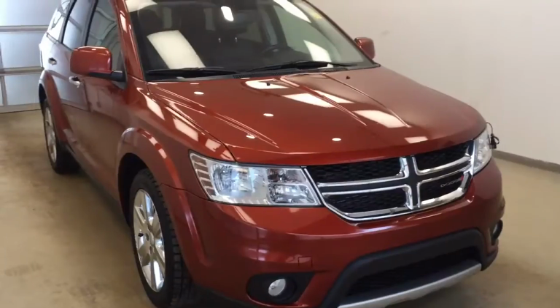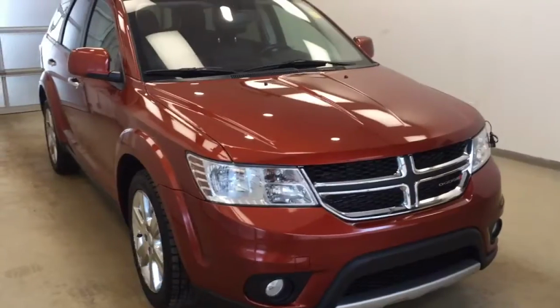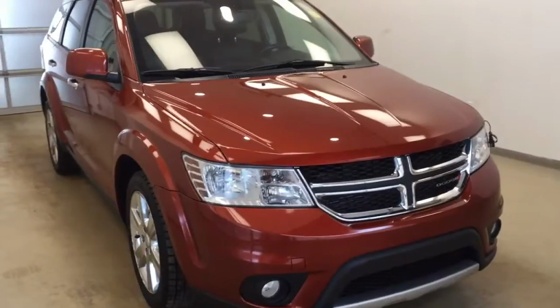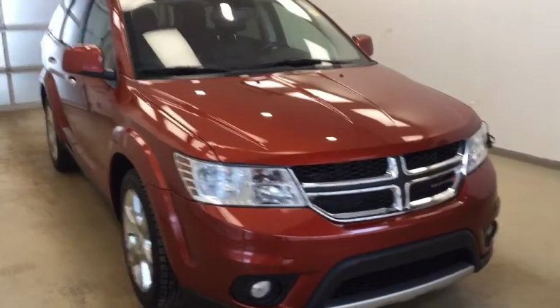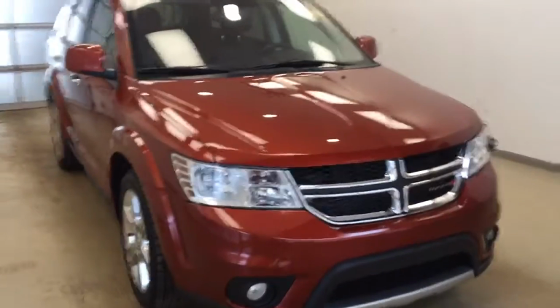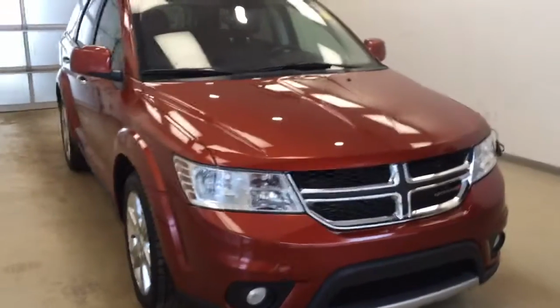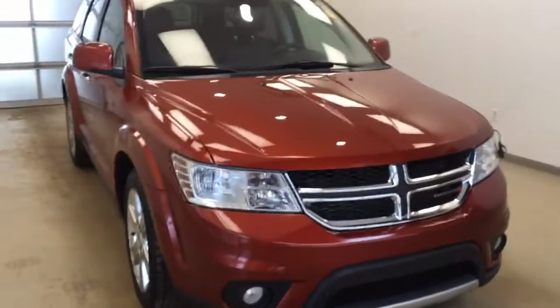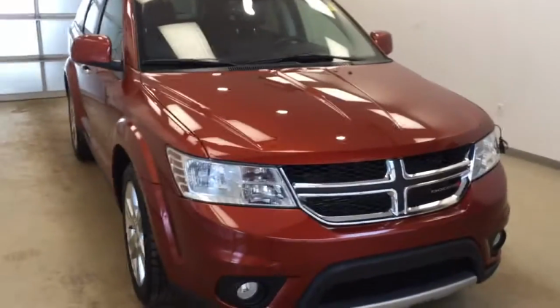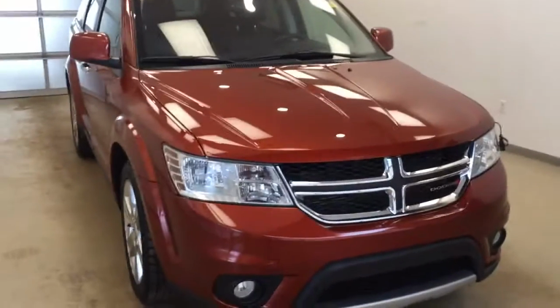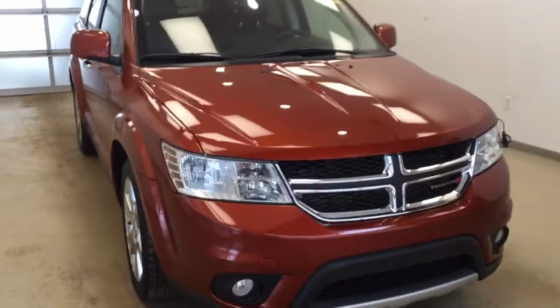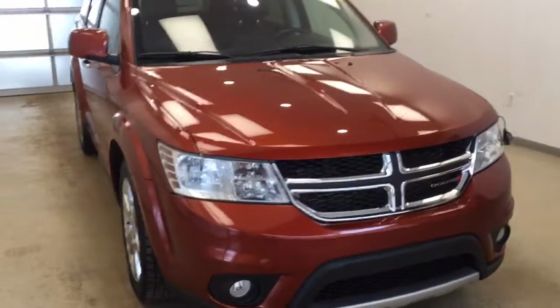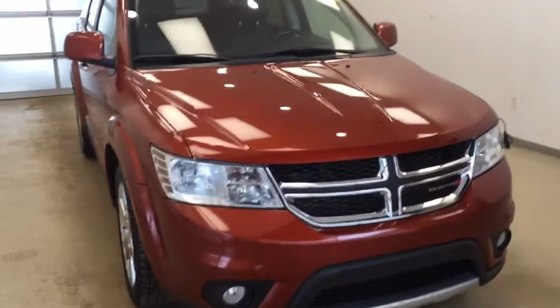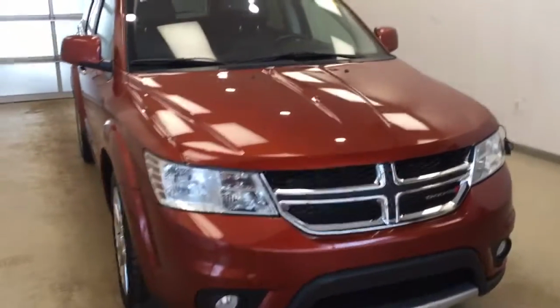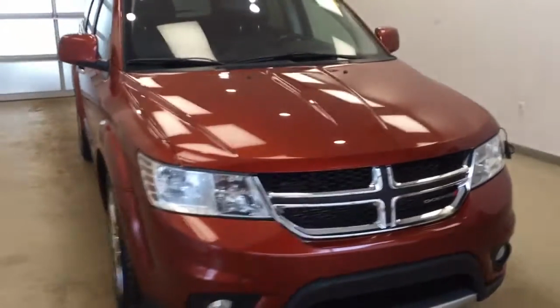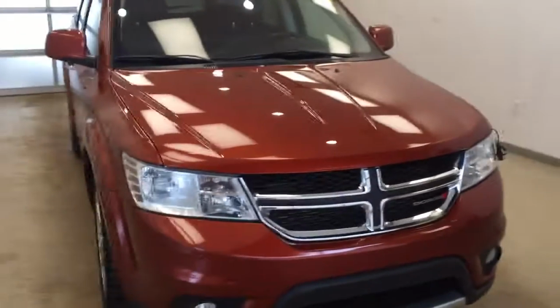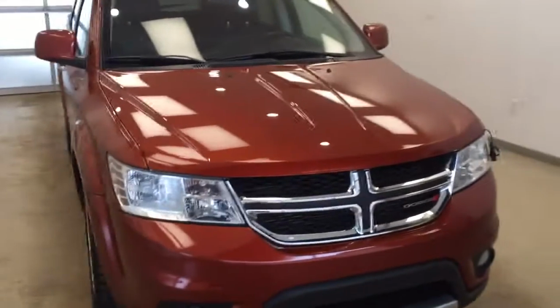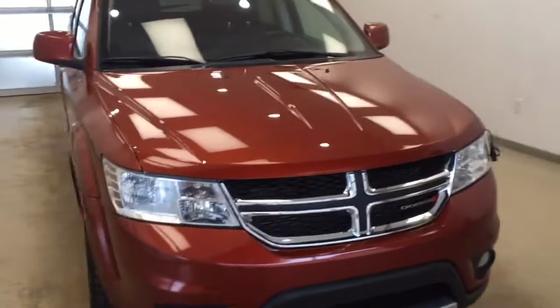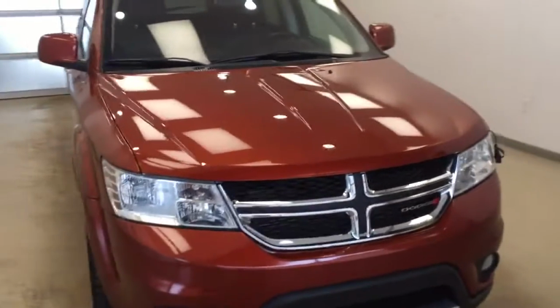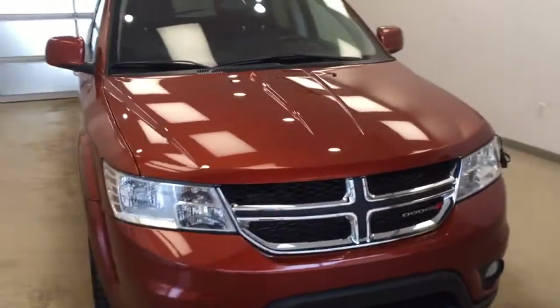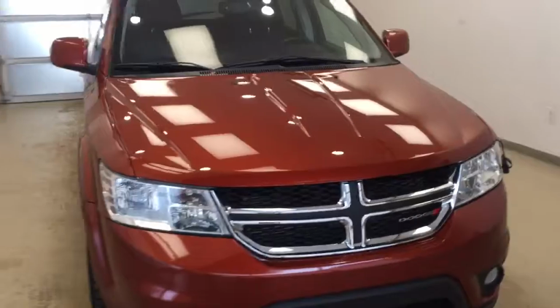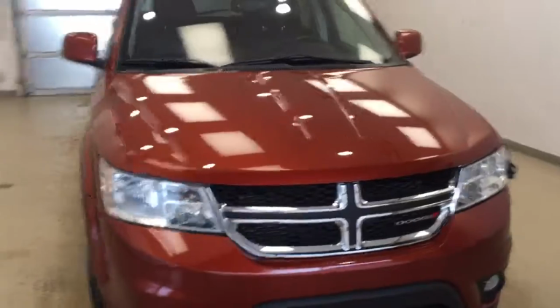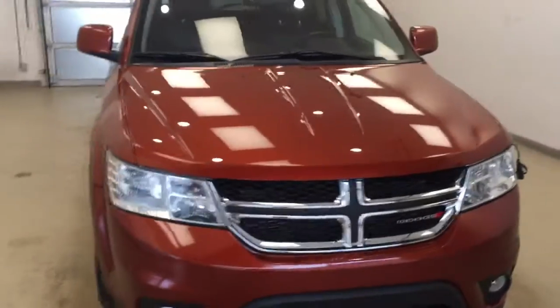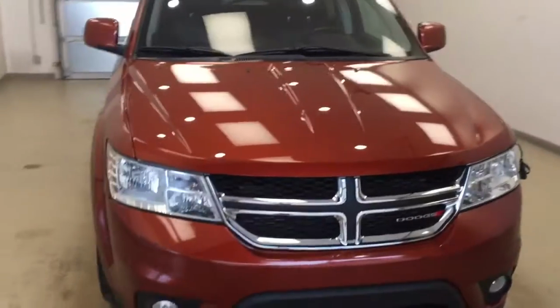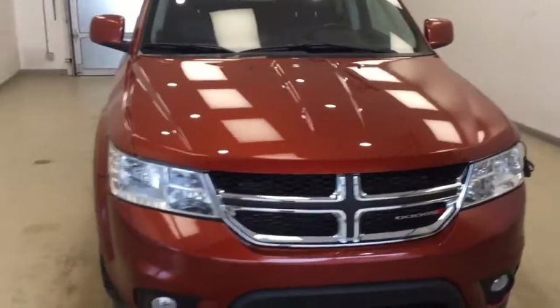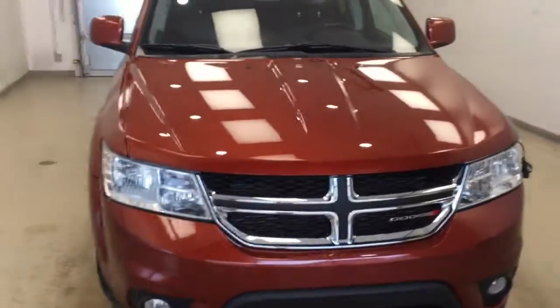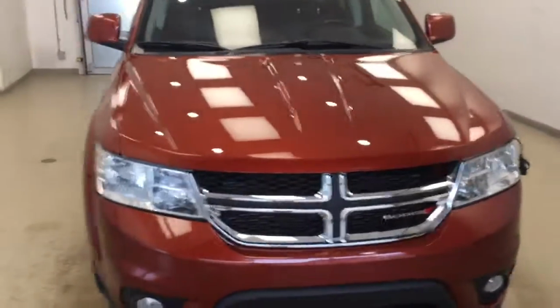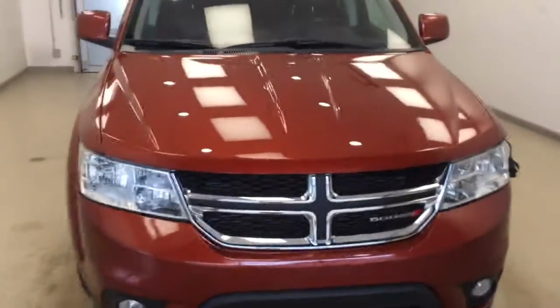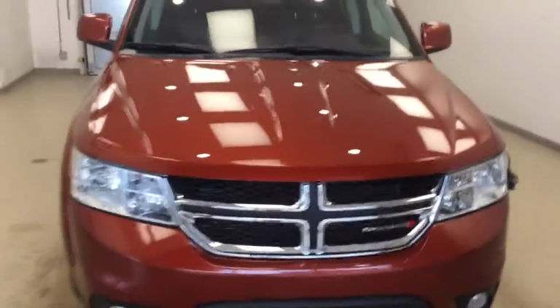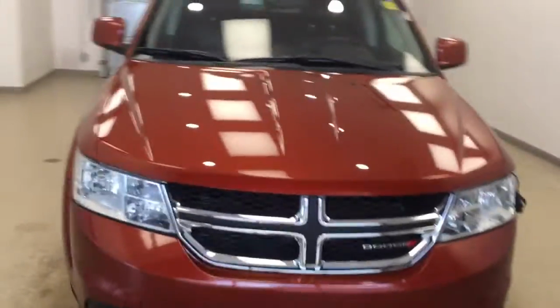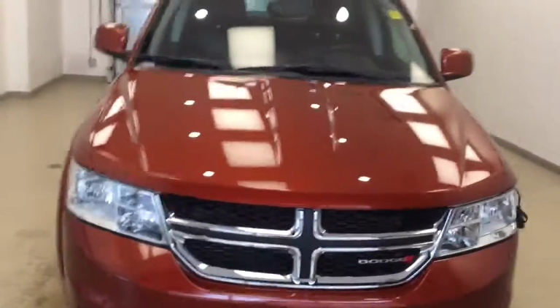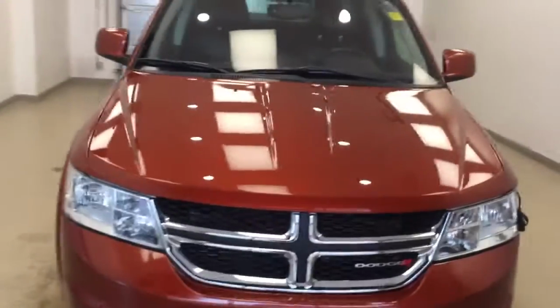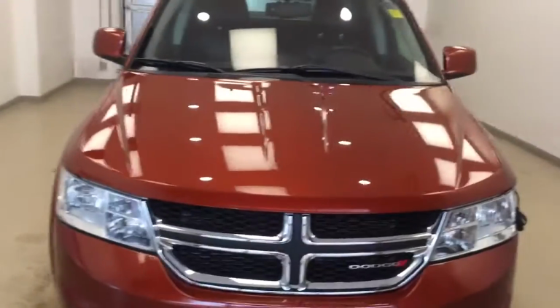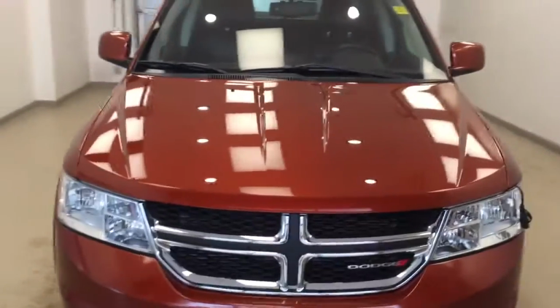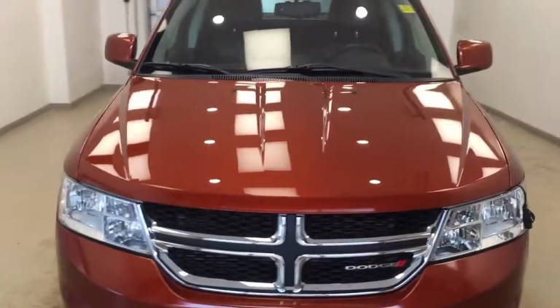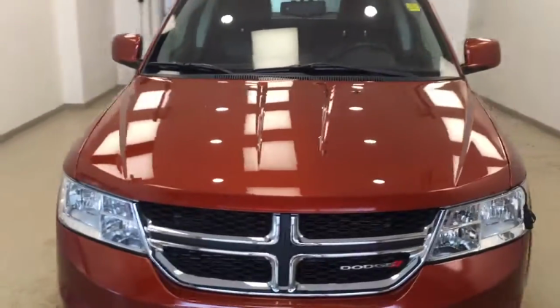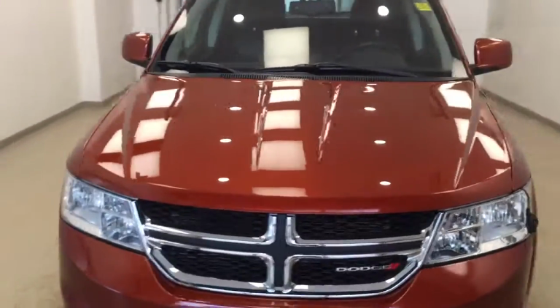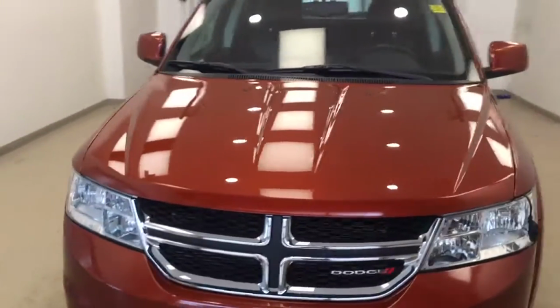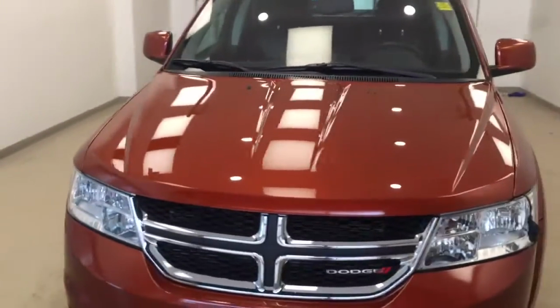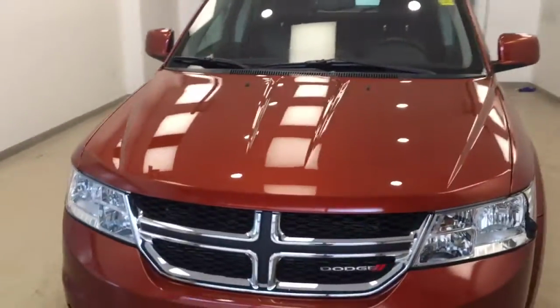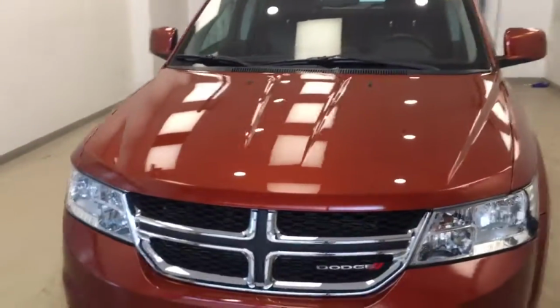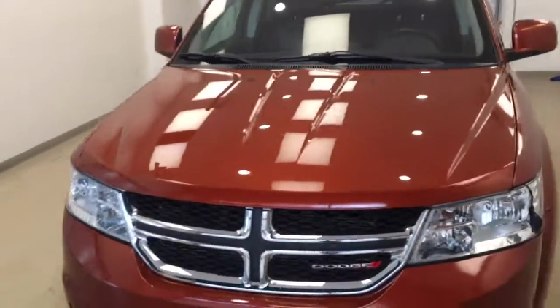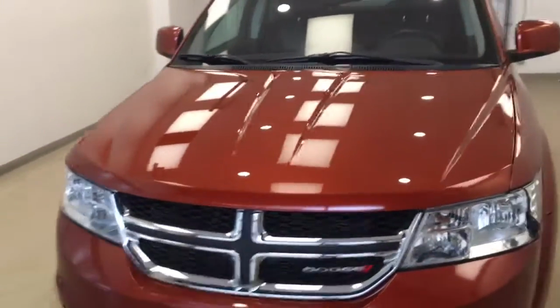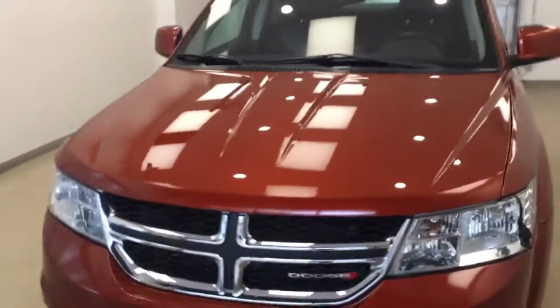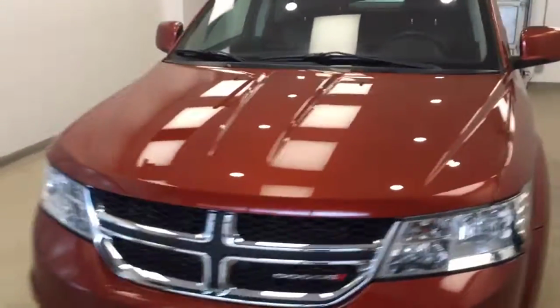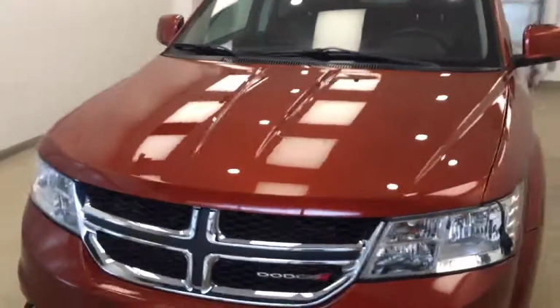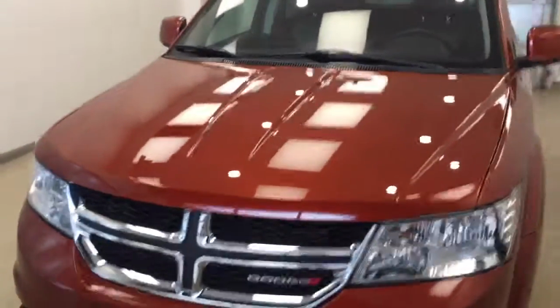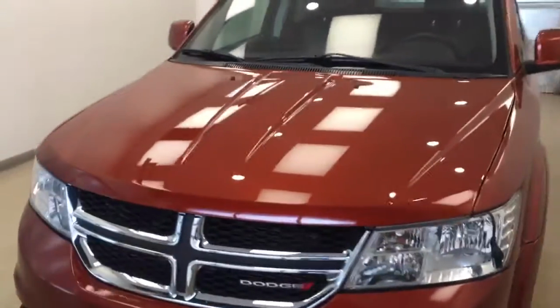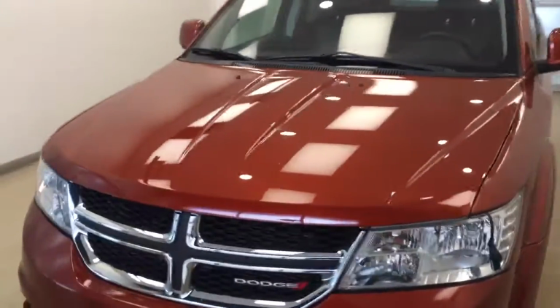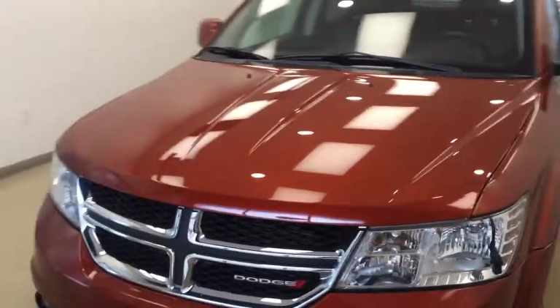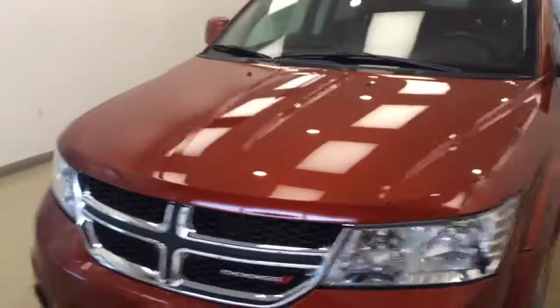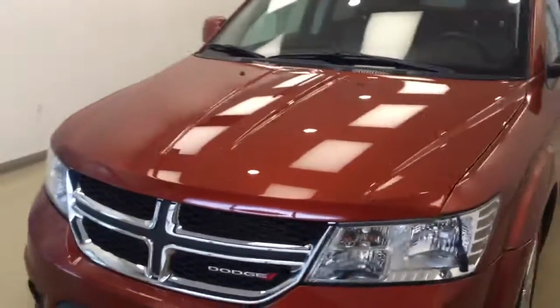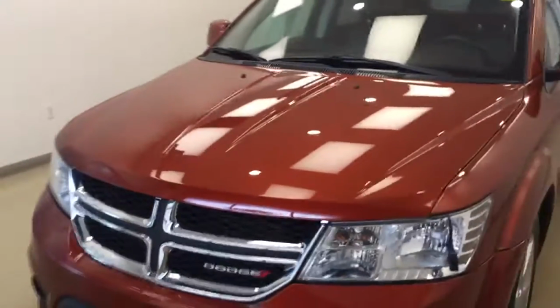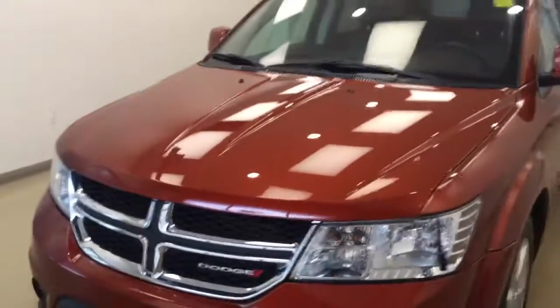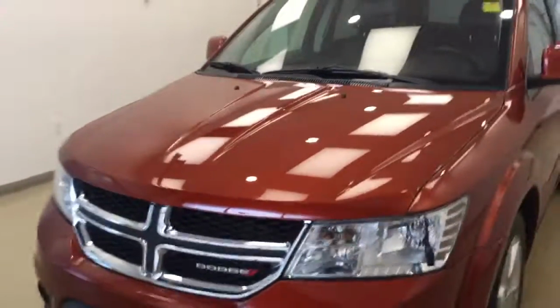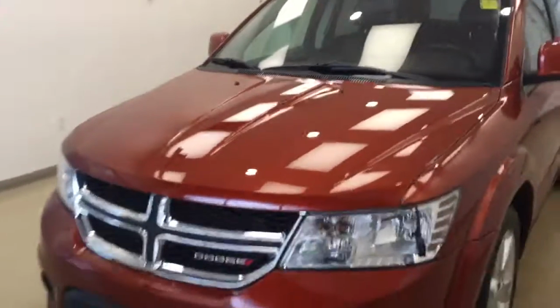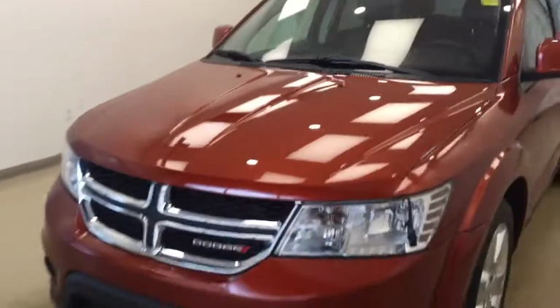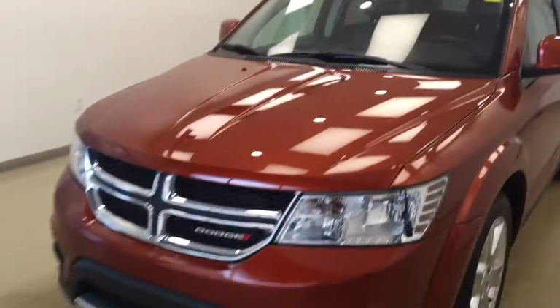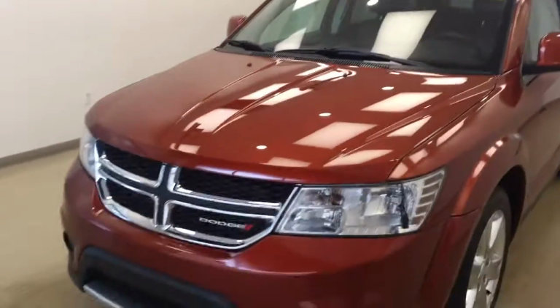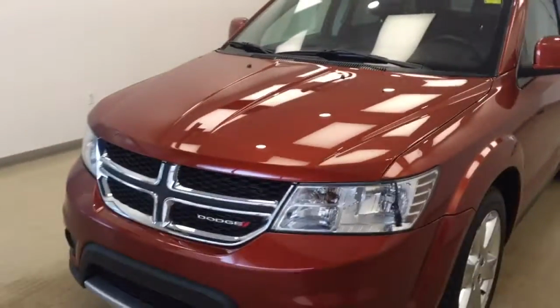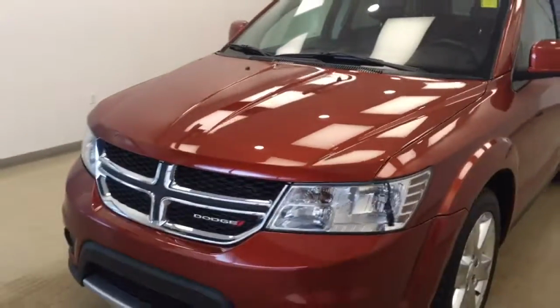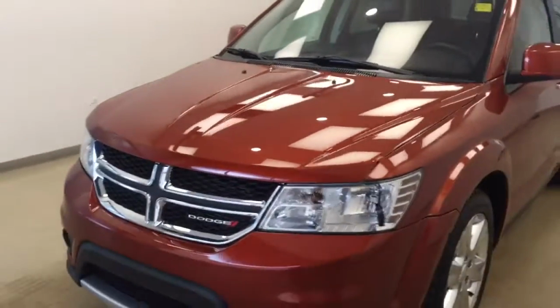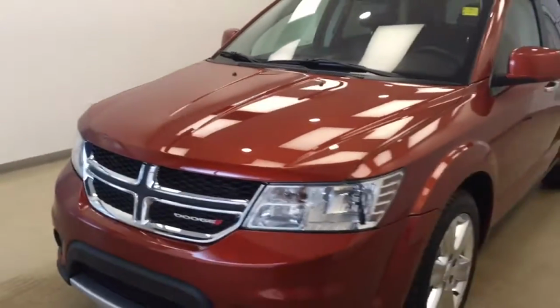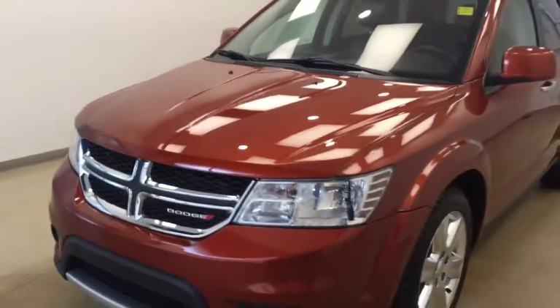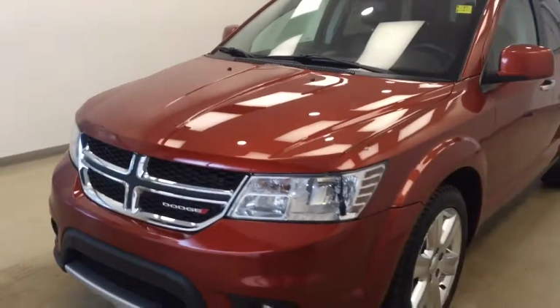Once again, this is stock number 179308 on a 2012 Dodge Journey, and our exterior color is orange.